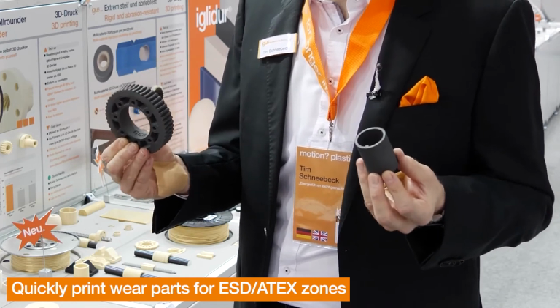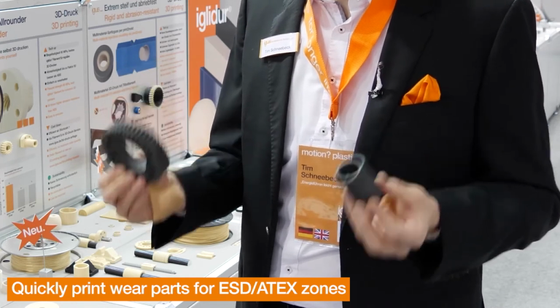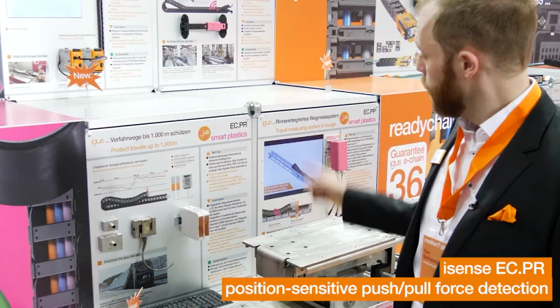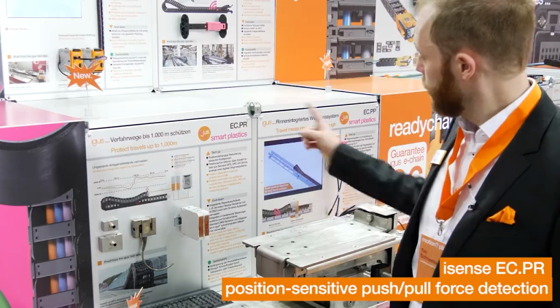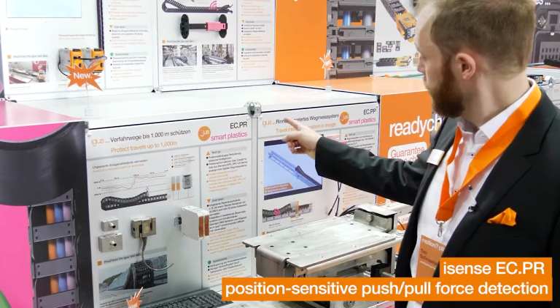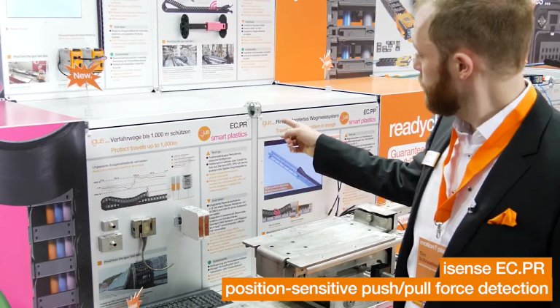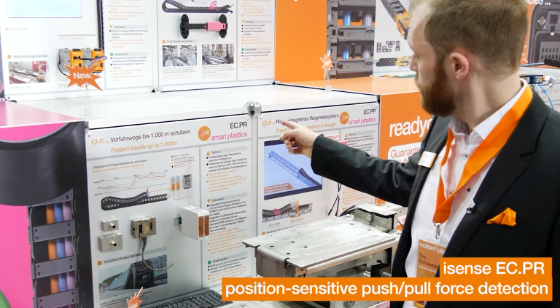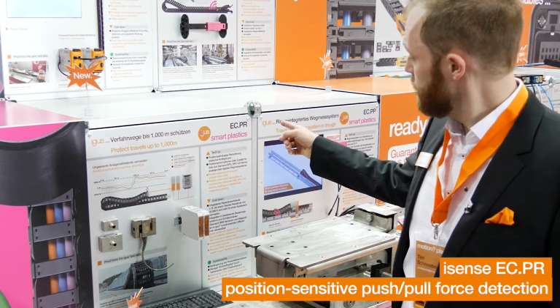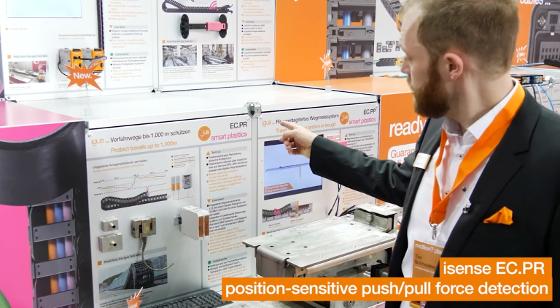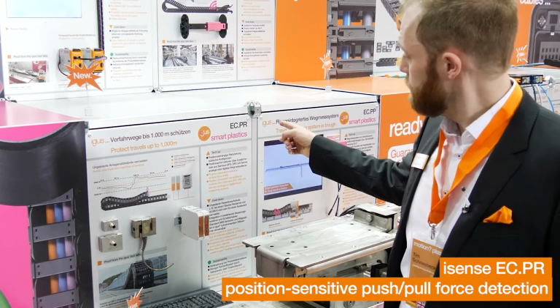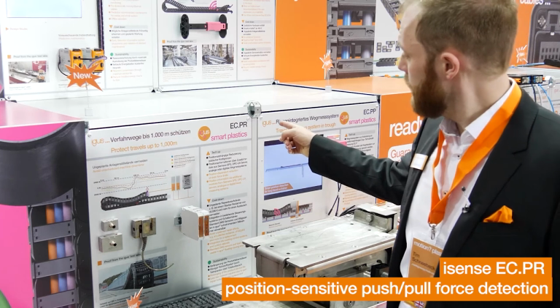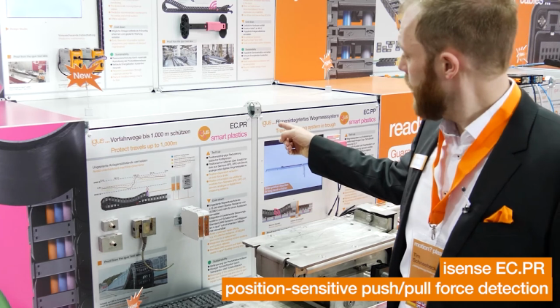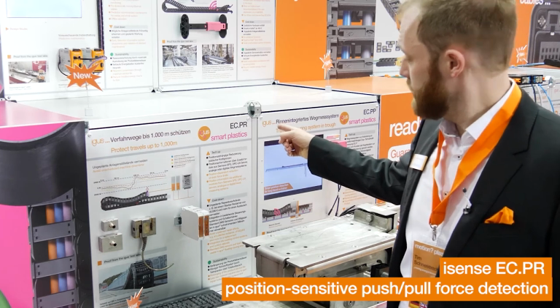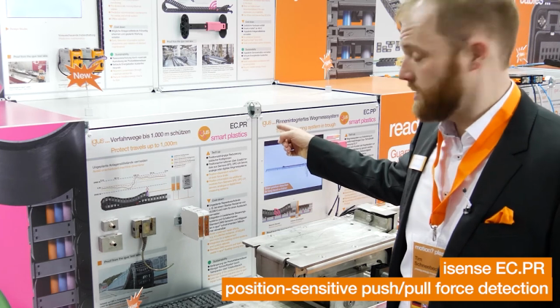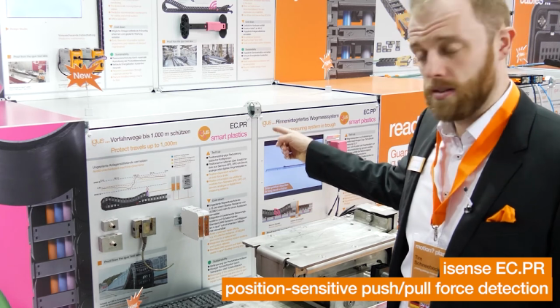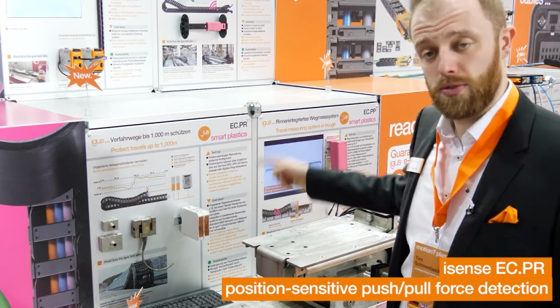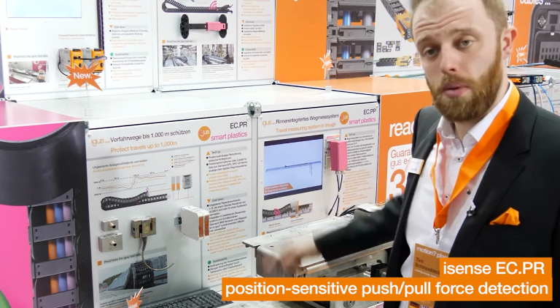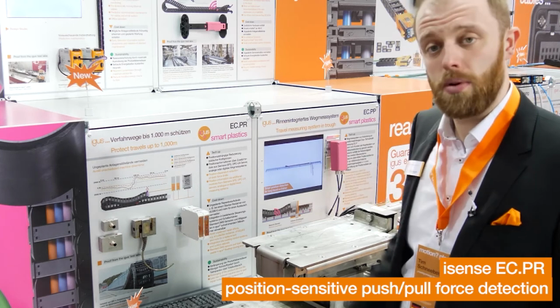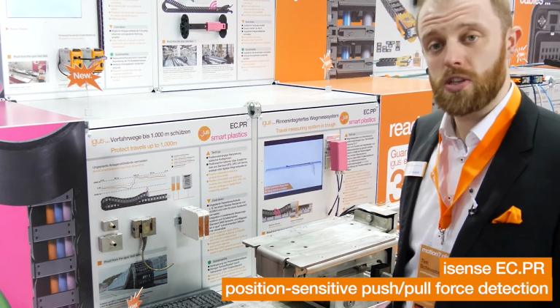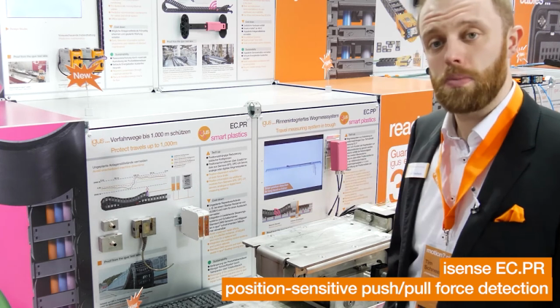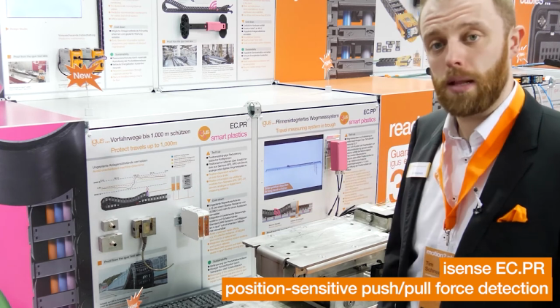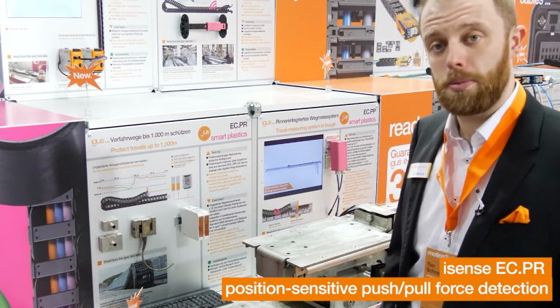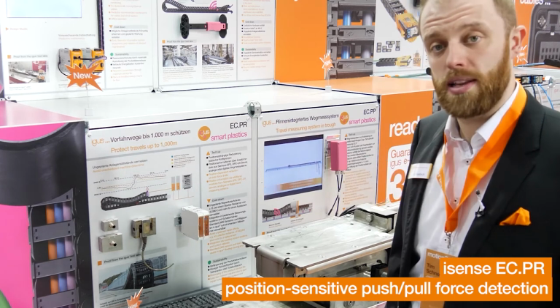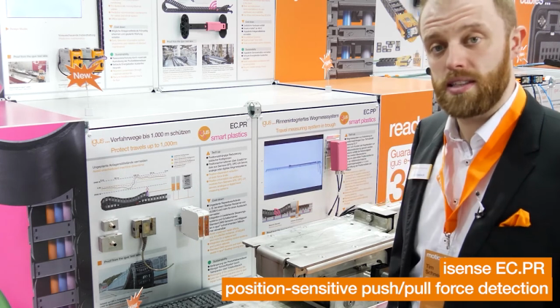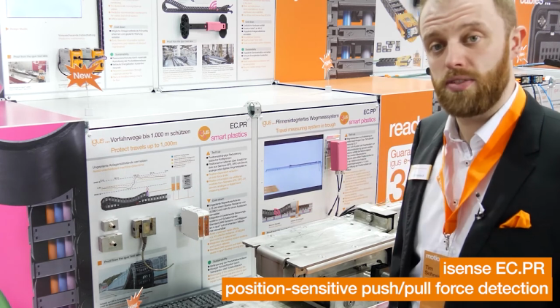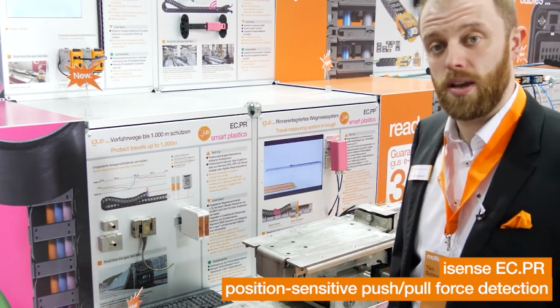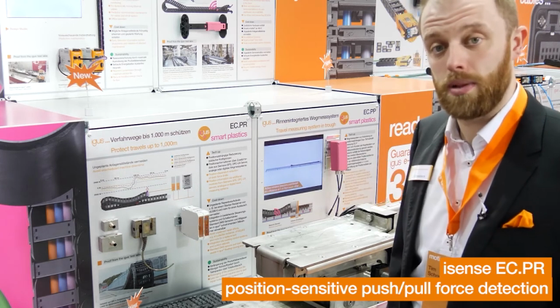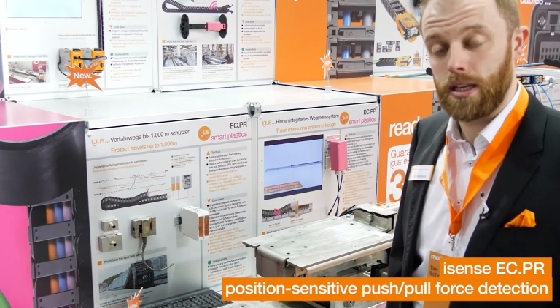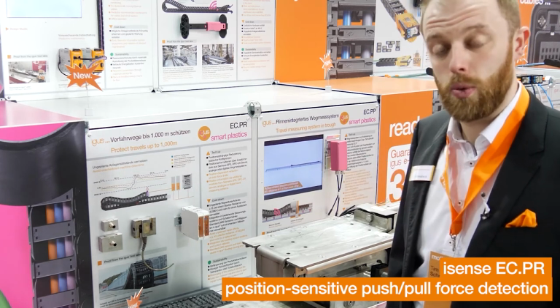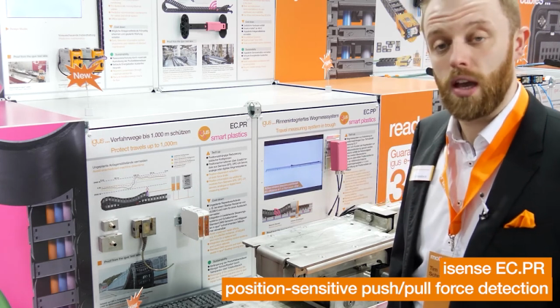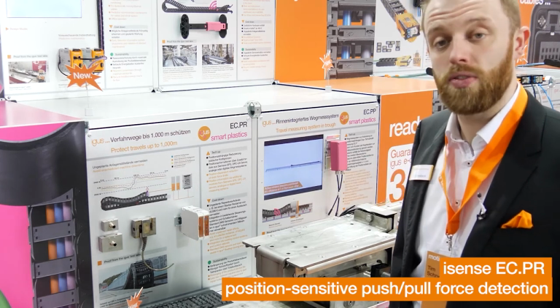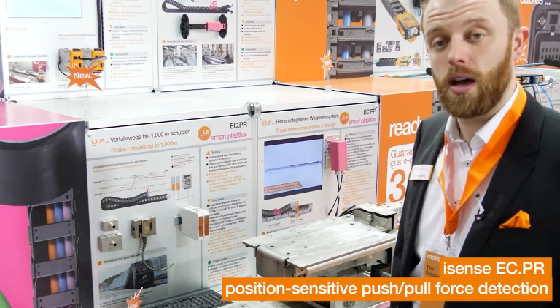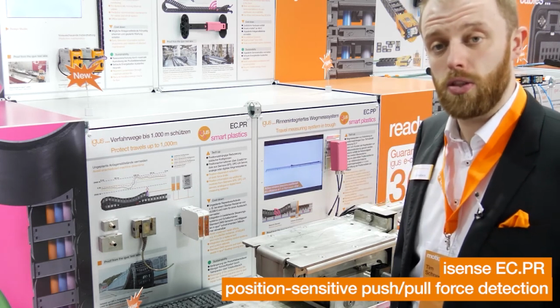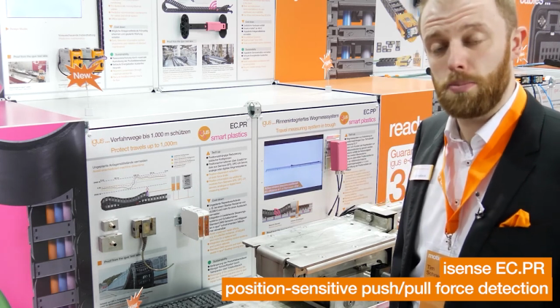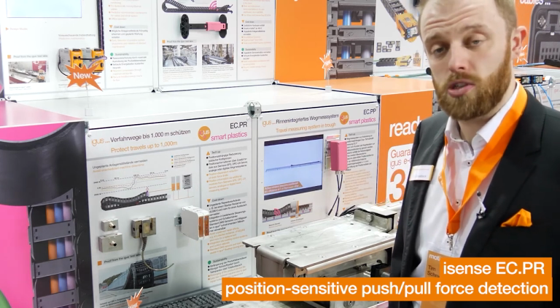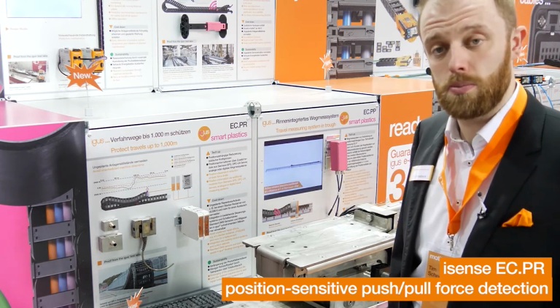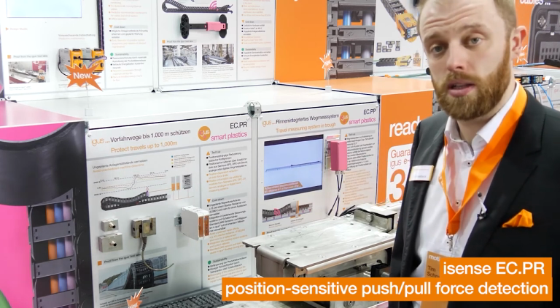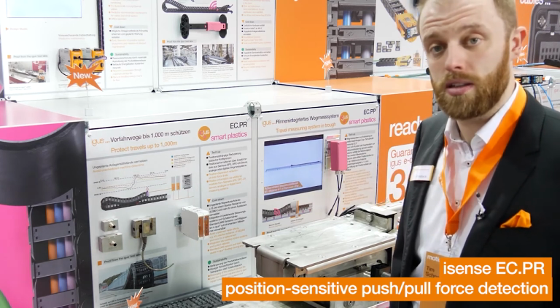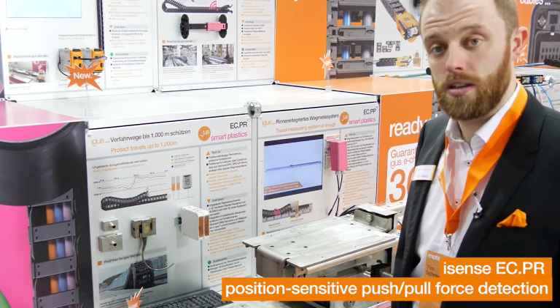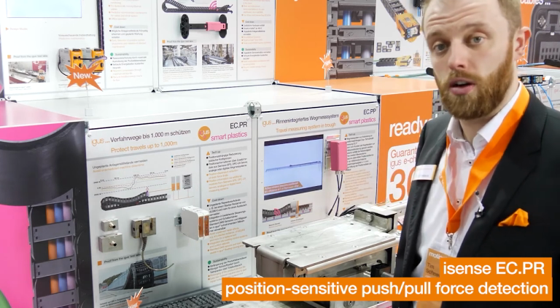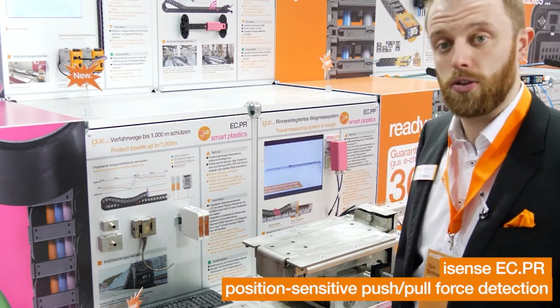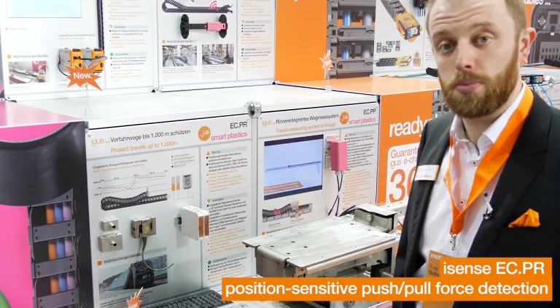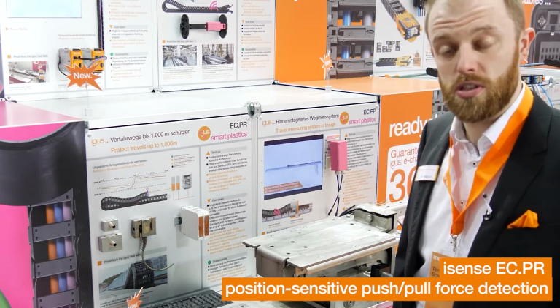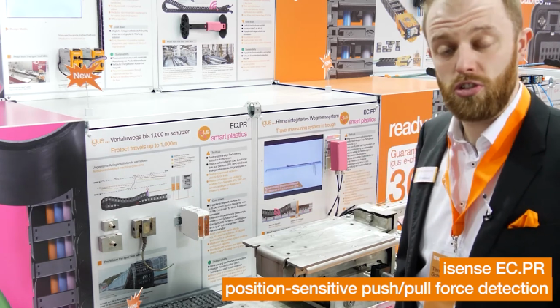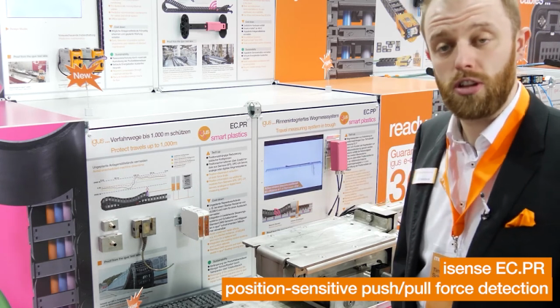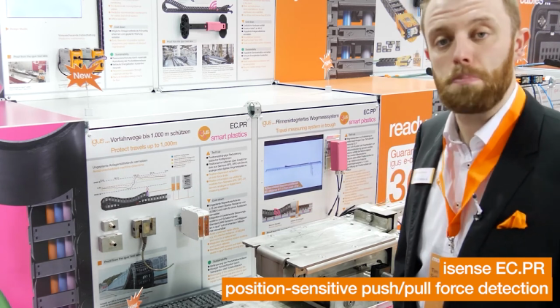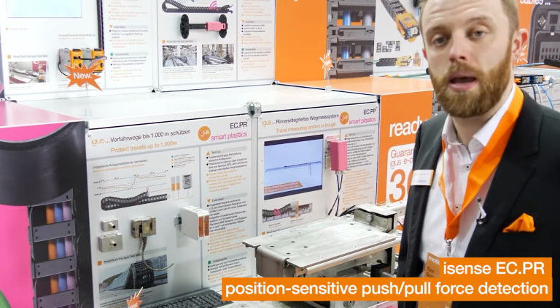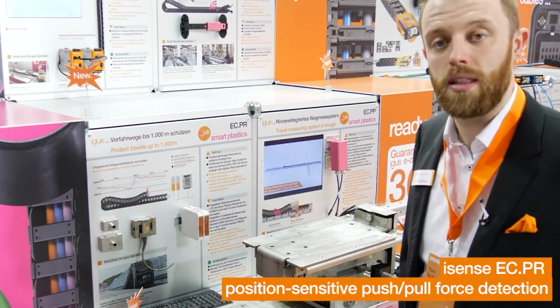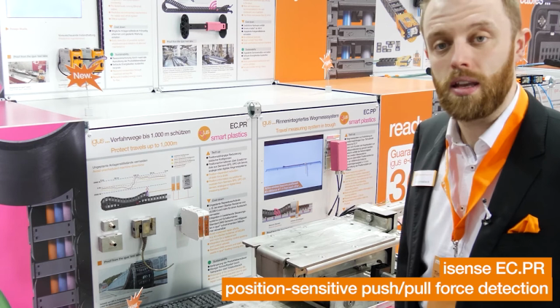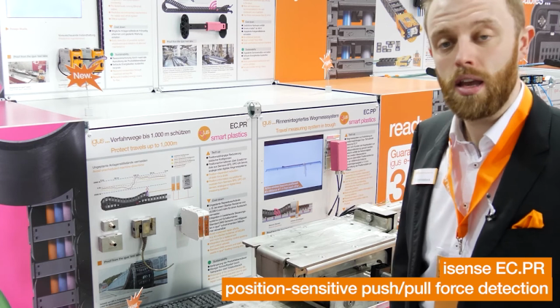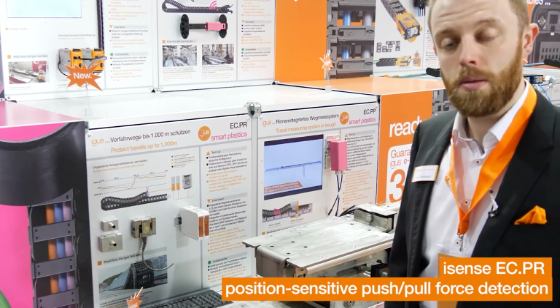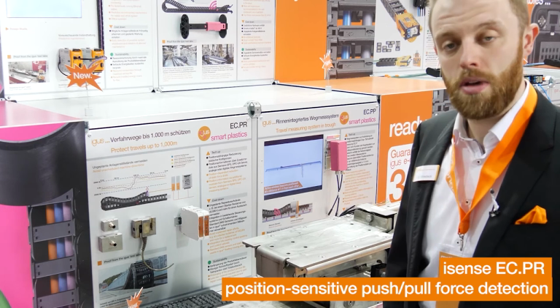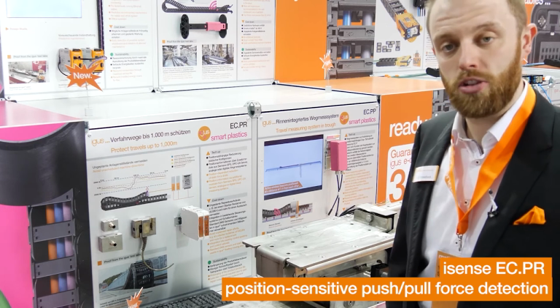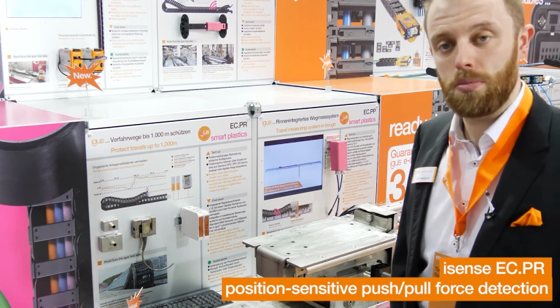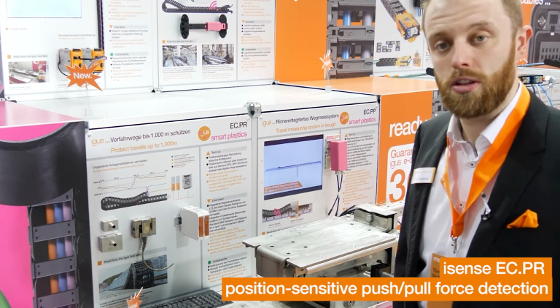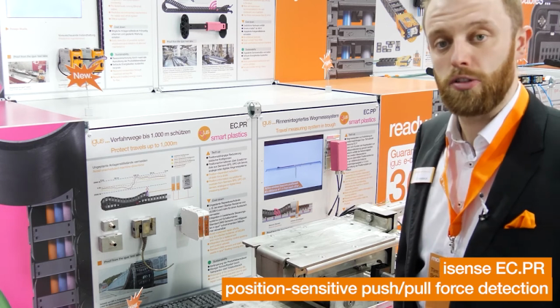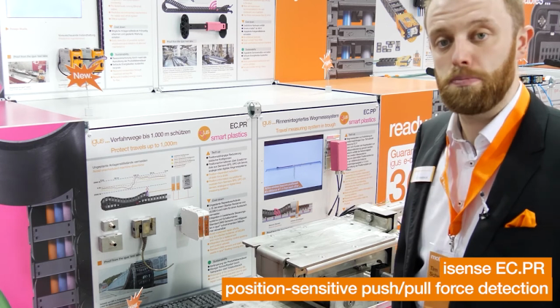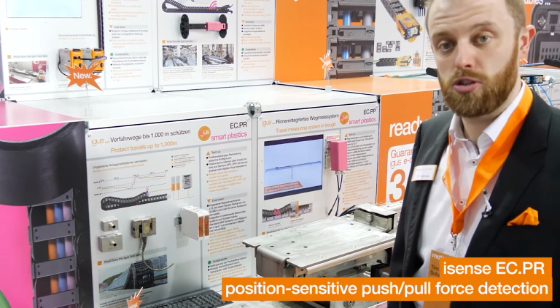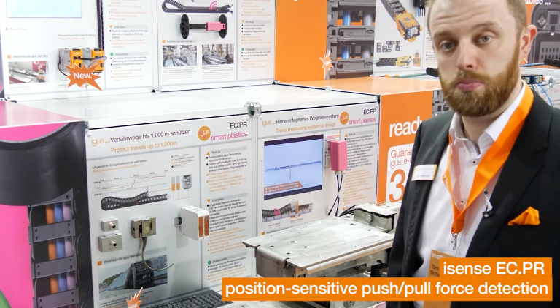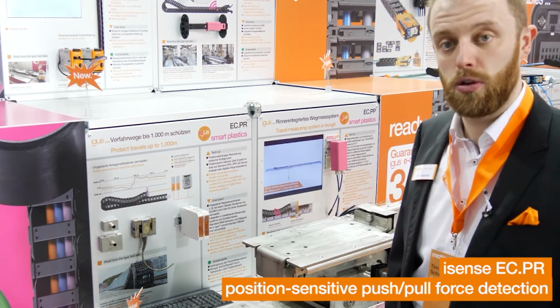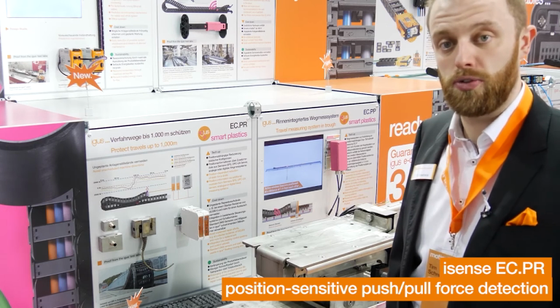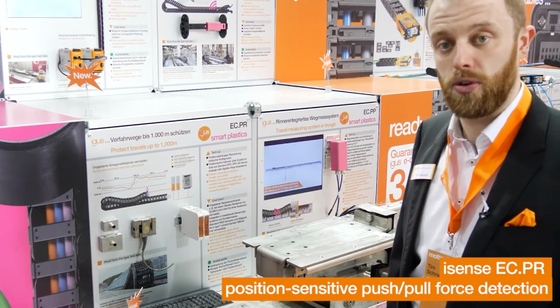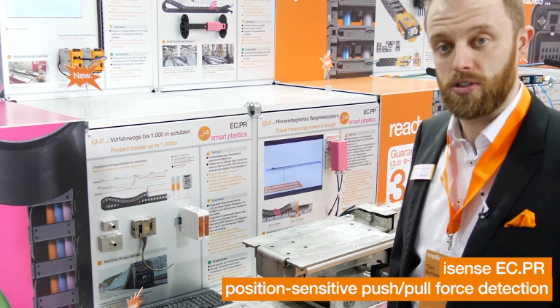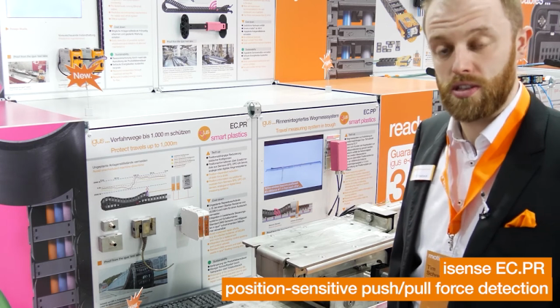With the new ECPR system from our smart plastic family, we now have the possibility of a position-dependent measurement of push-pull forces.